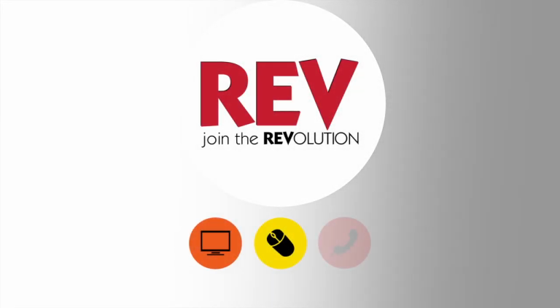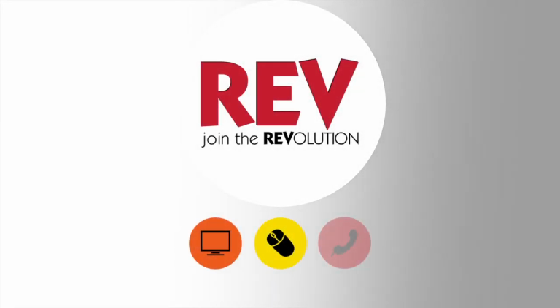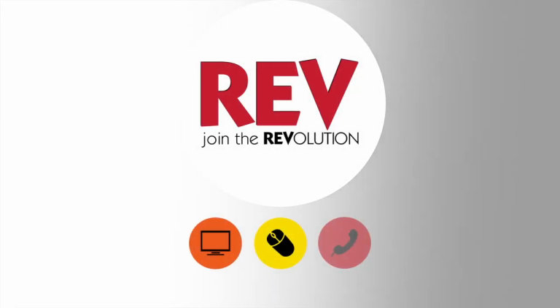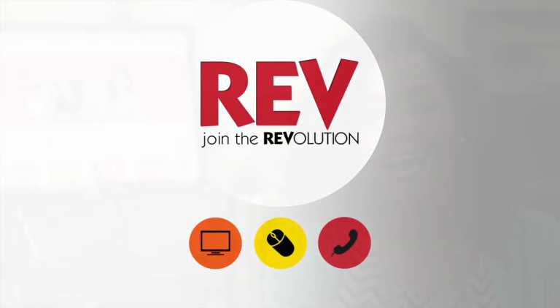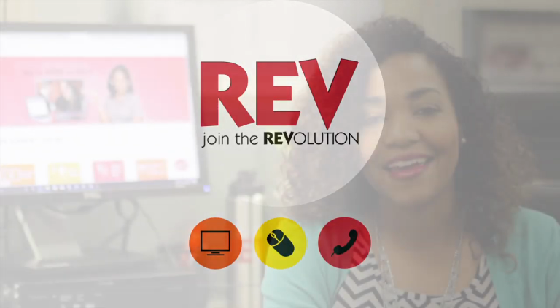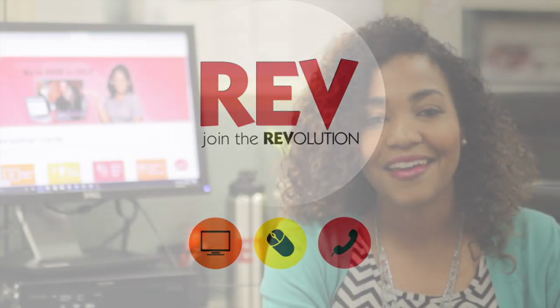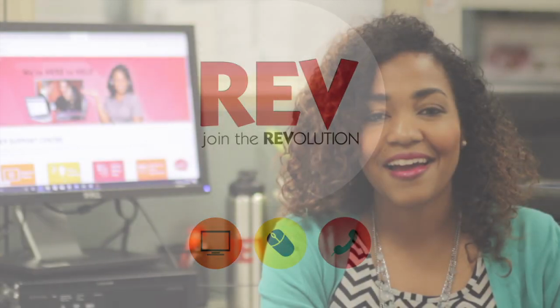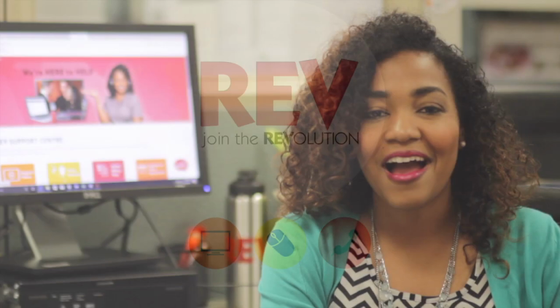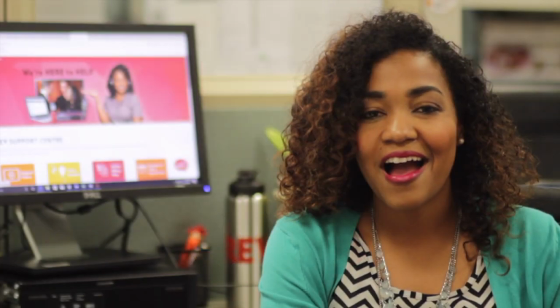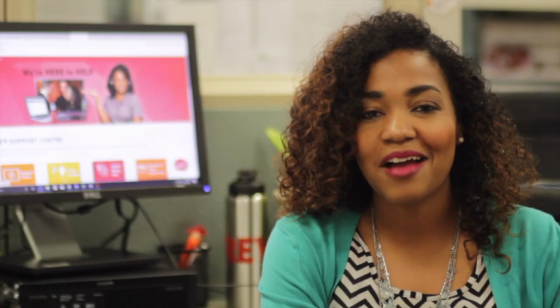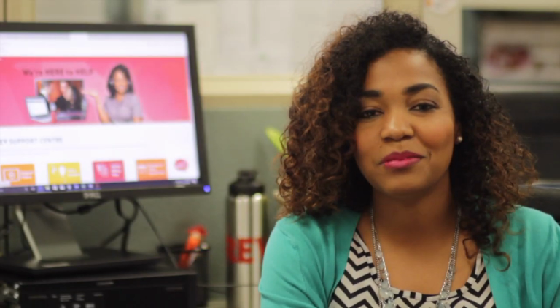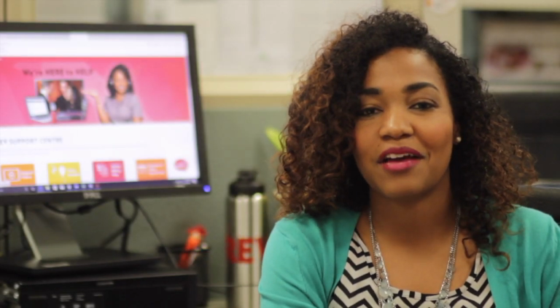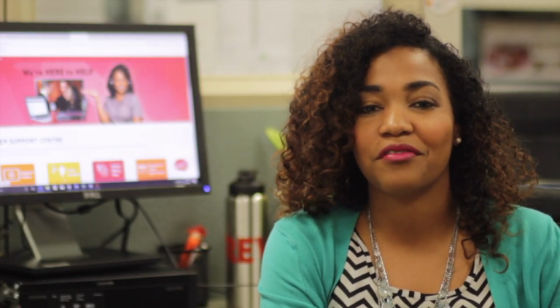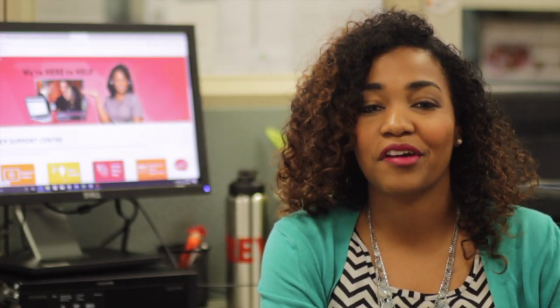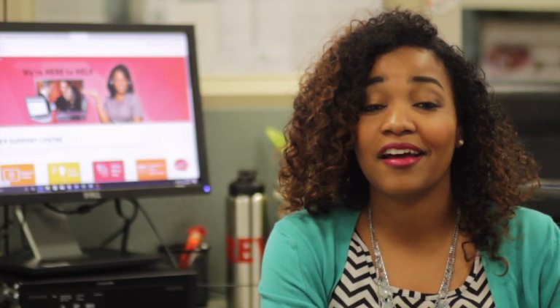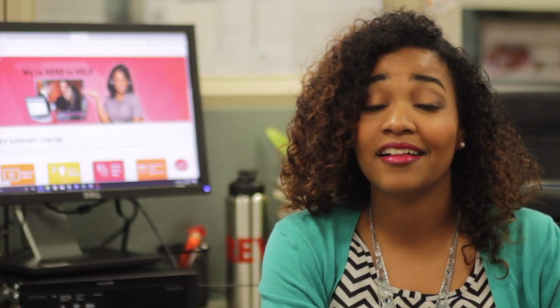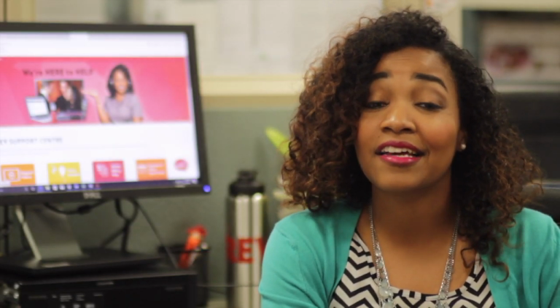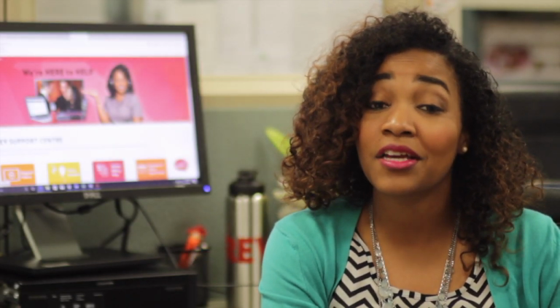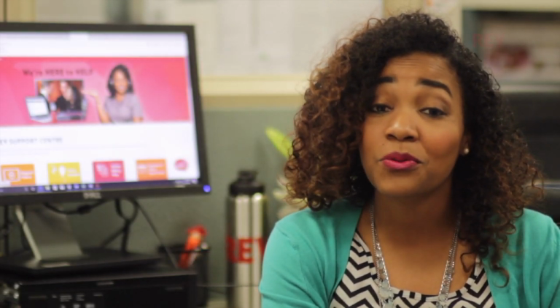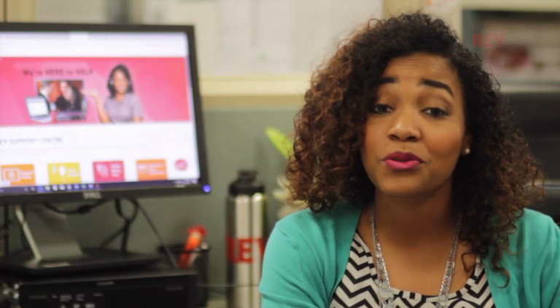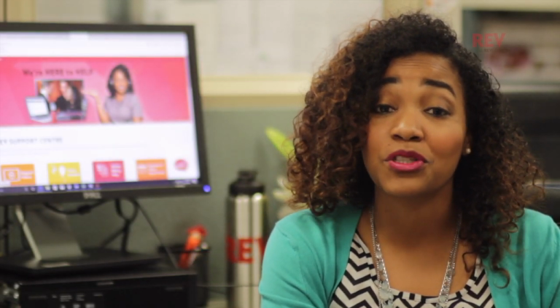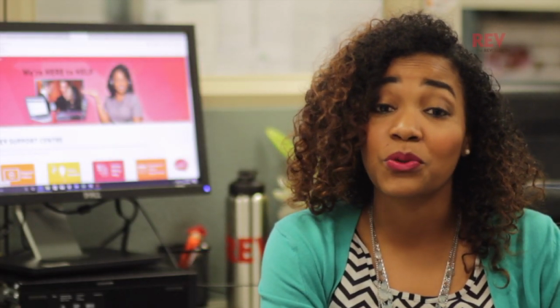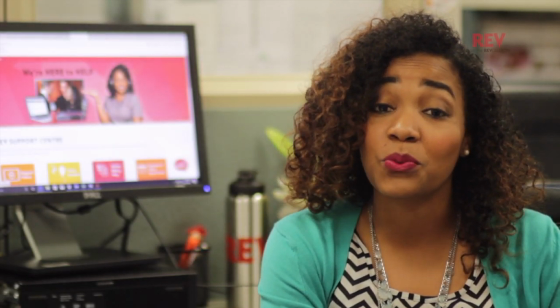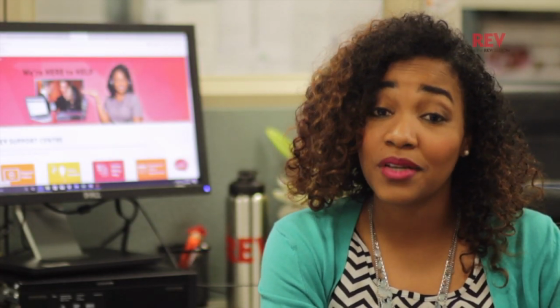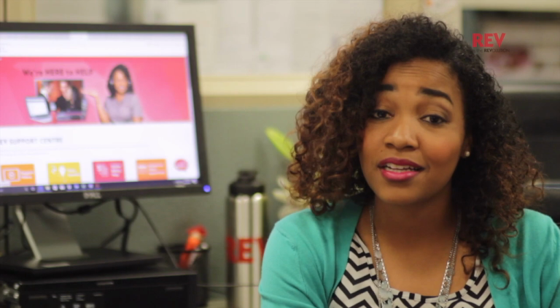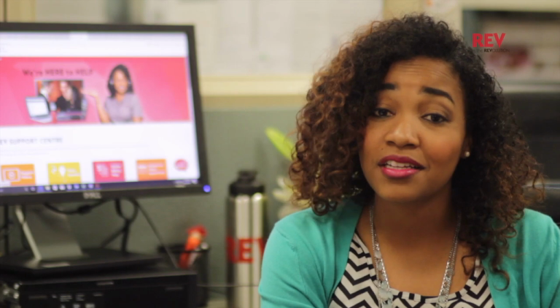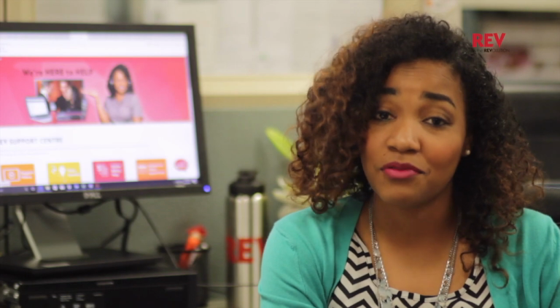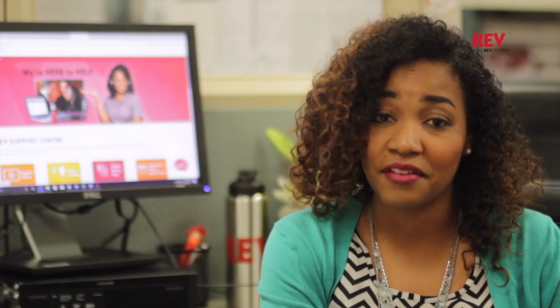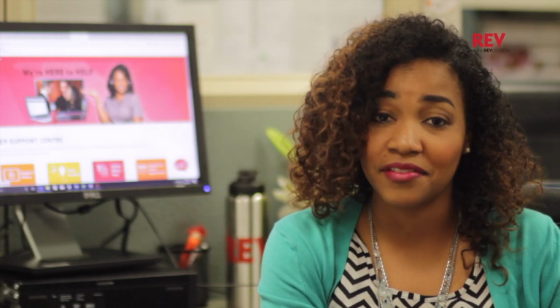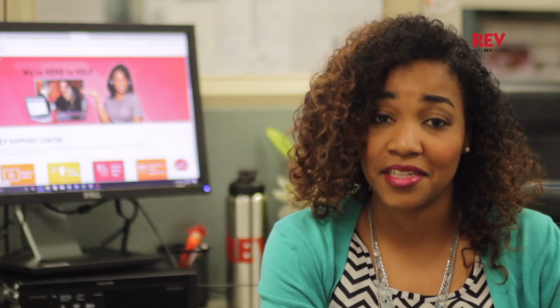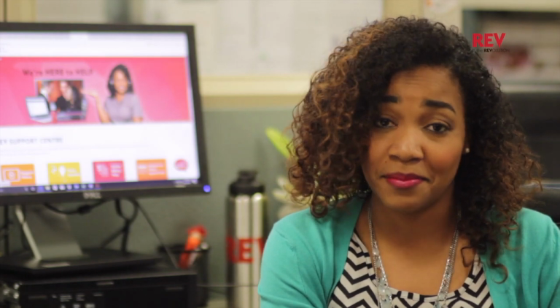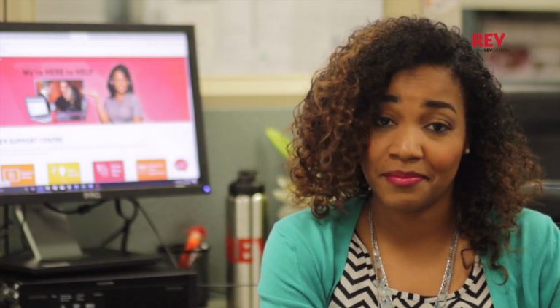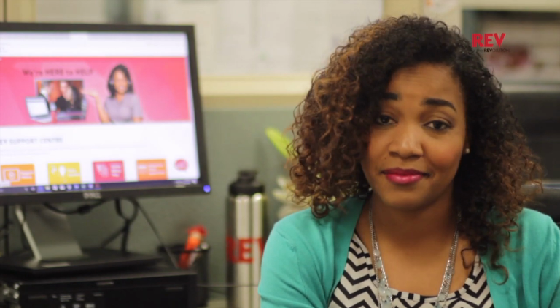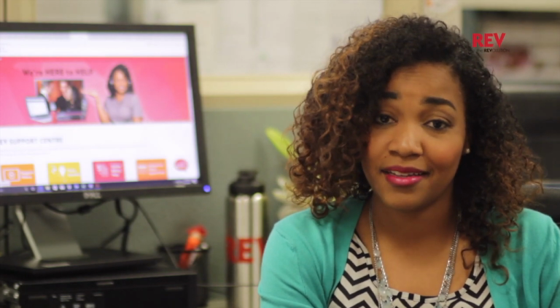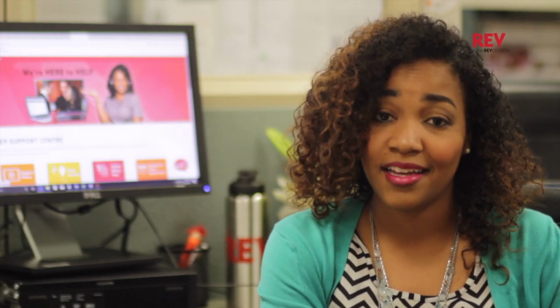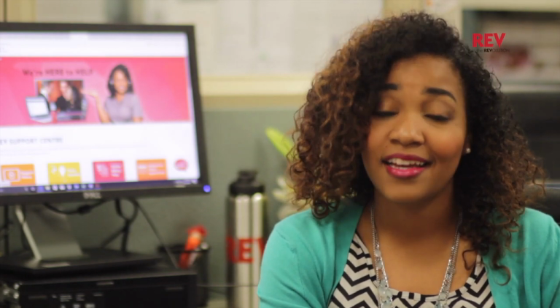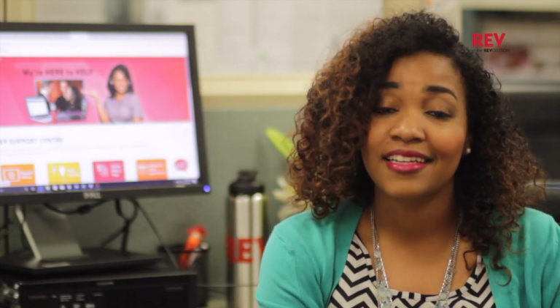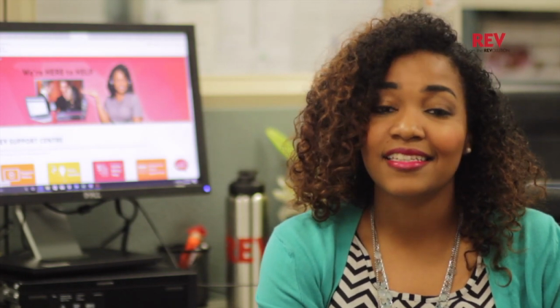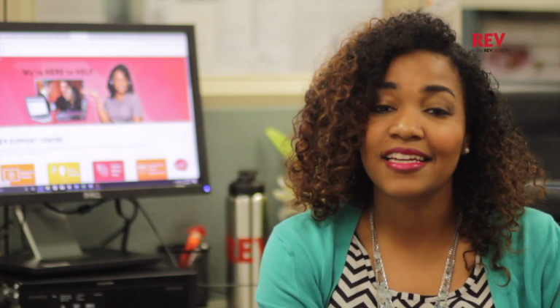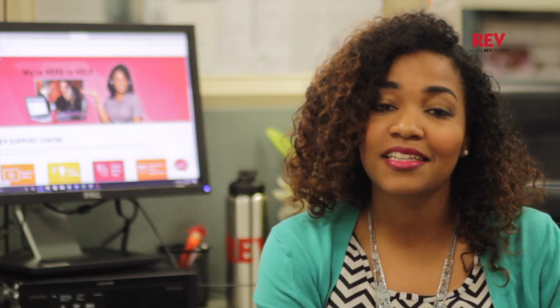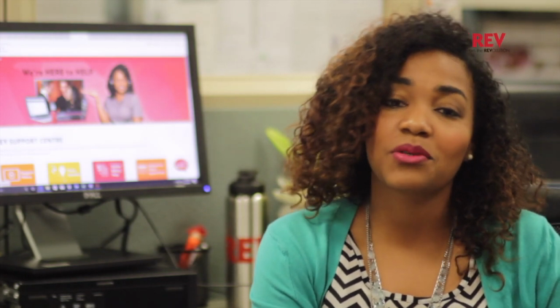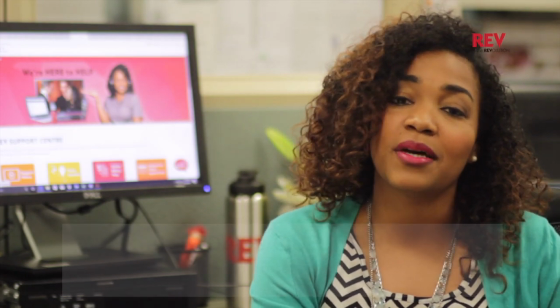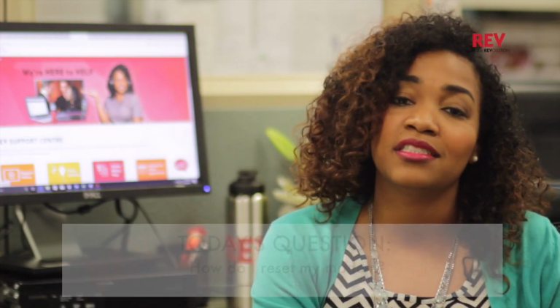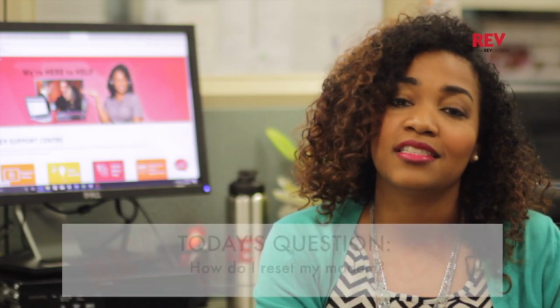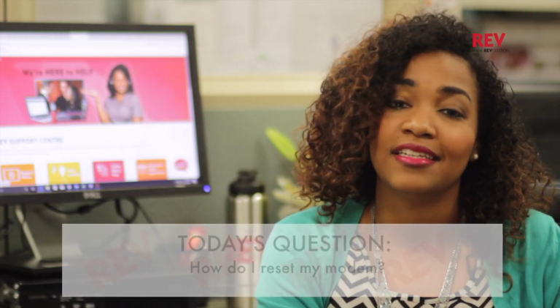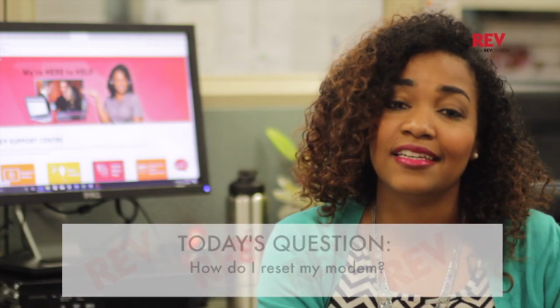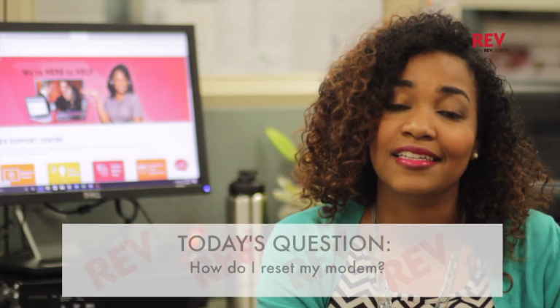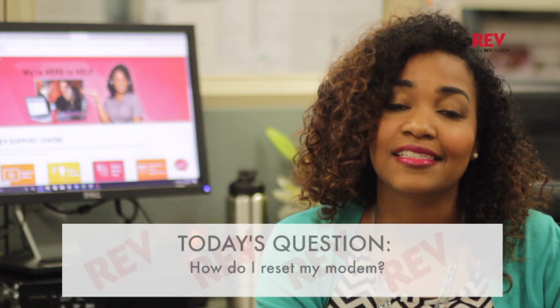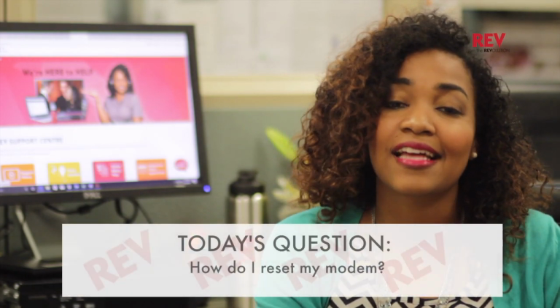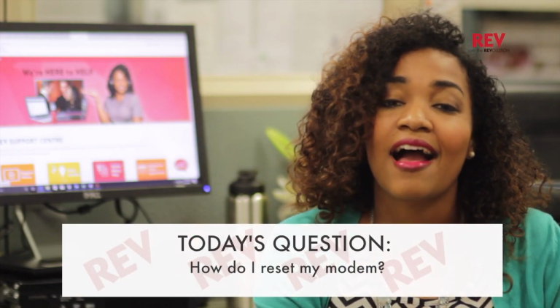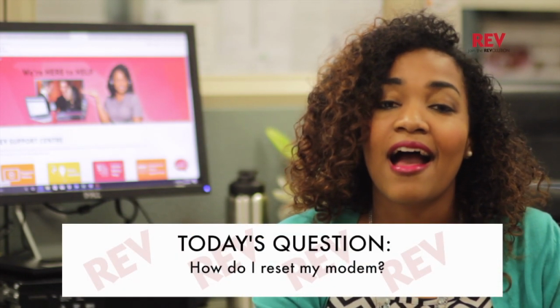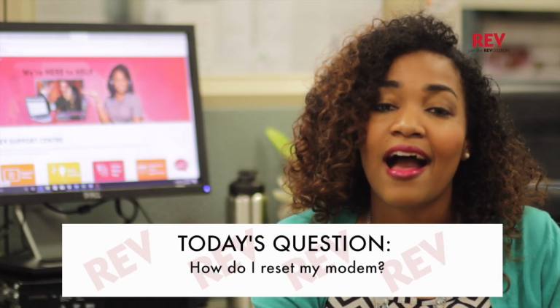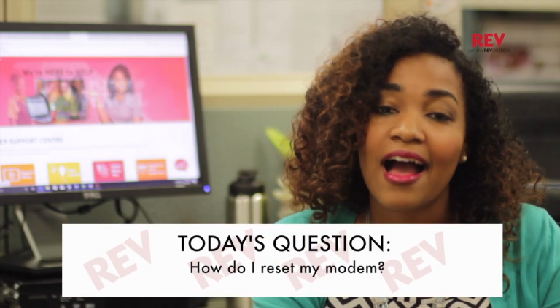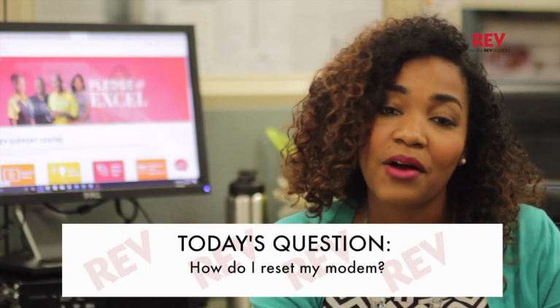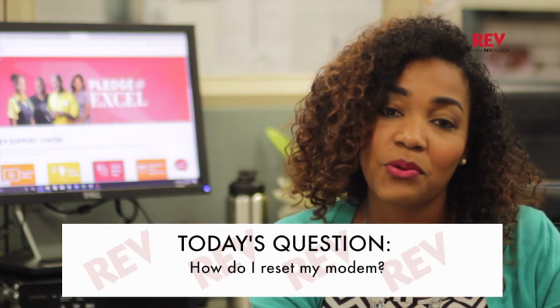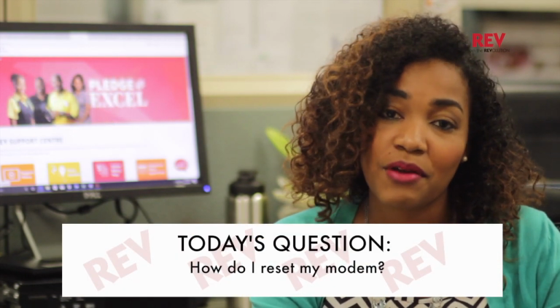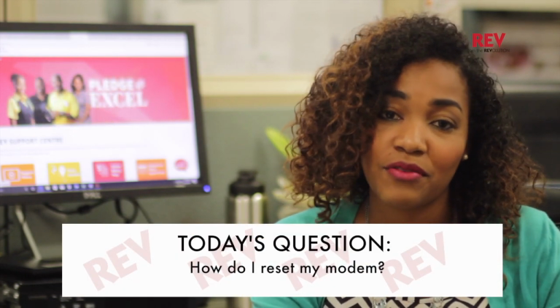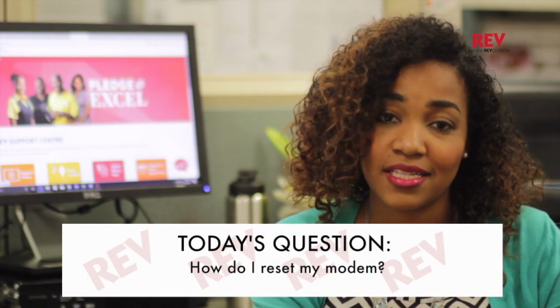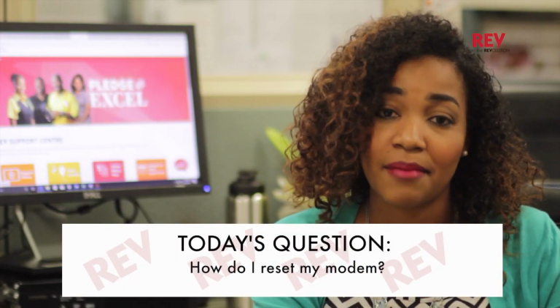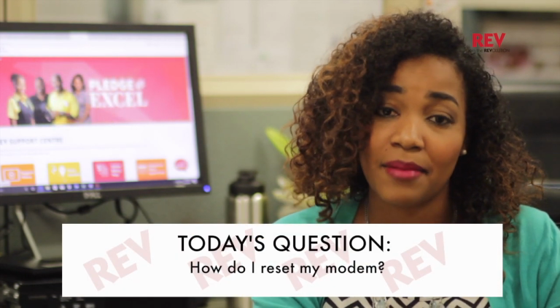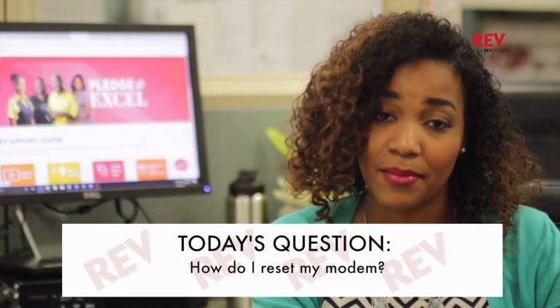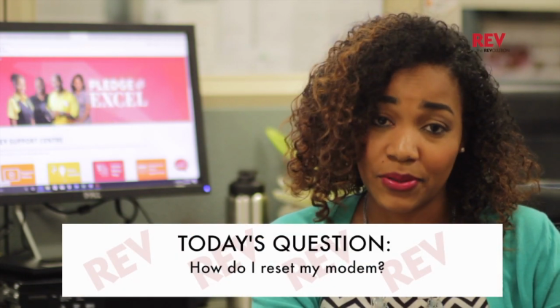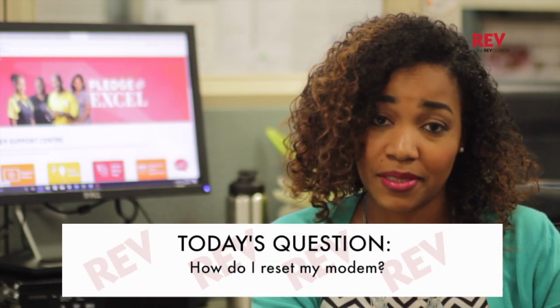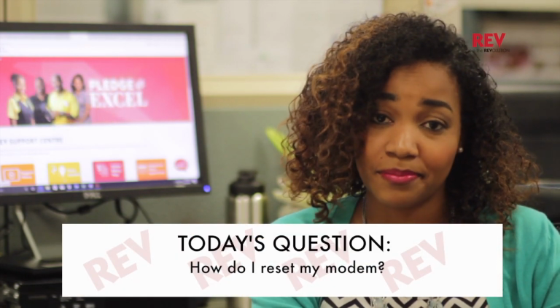Hi, I'm Davrielle, here with your weekly Rev tip. Today's question is, how do I reset my modem?